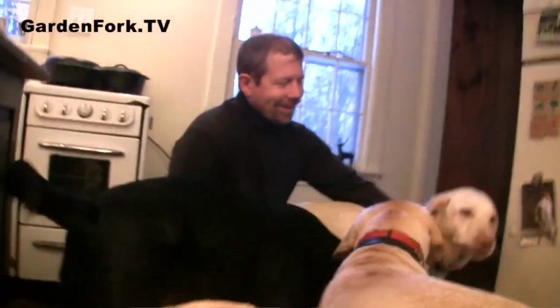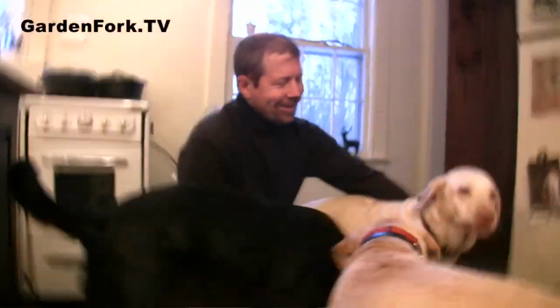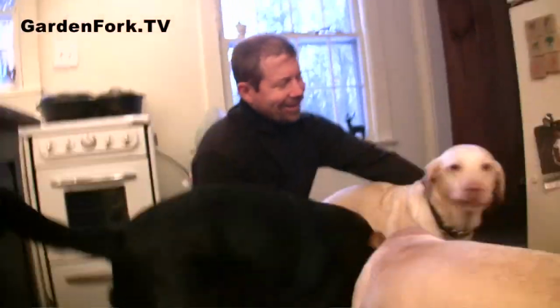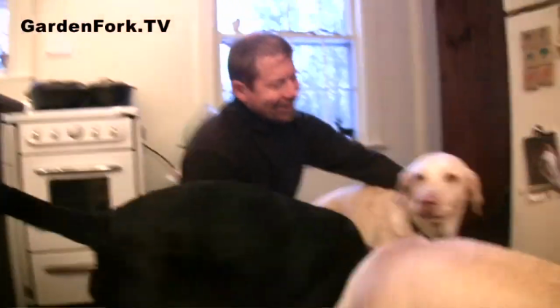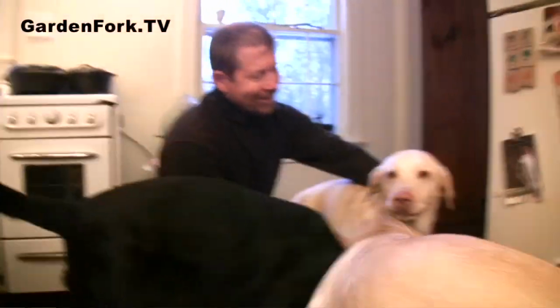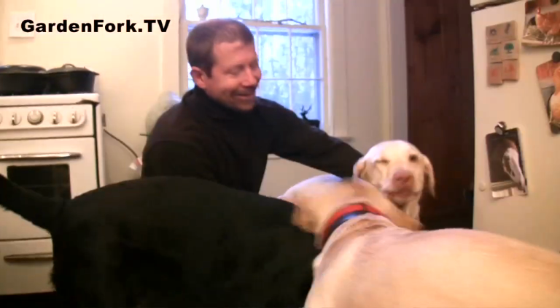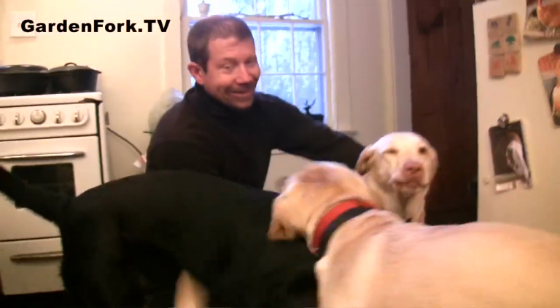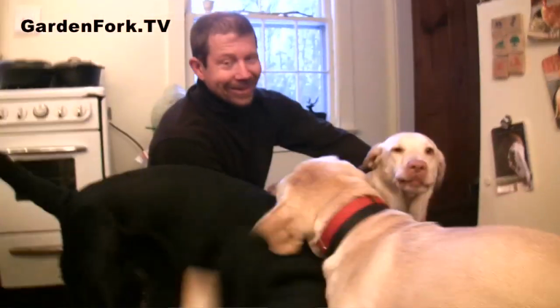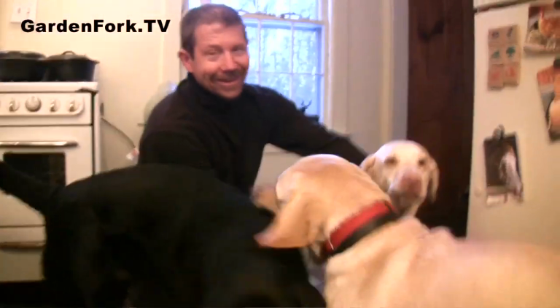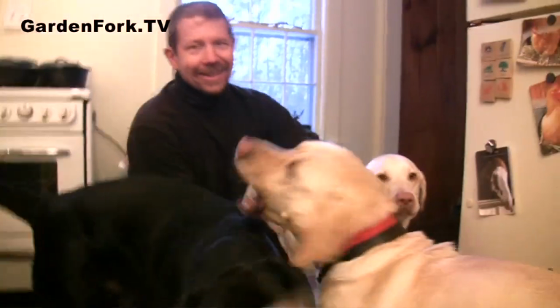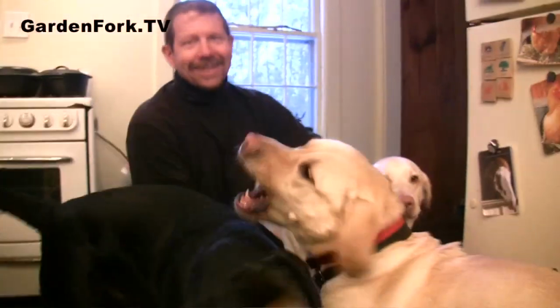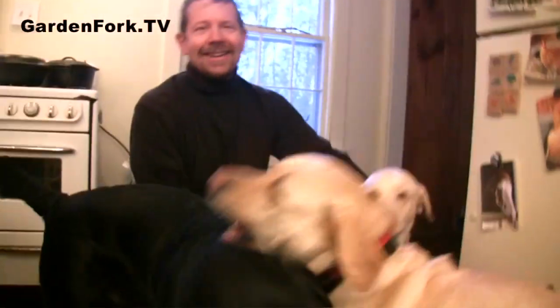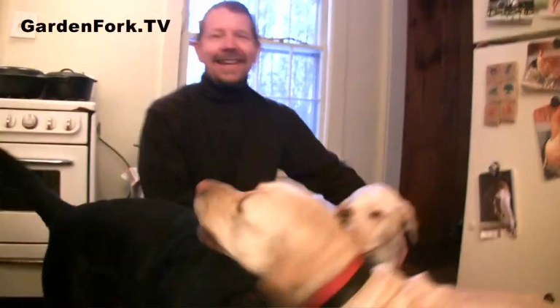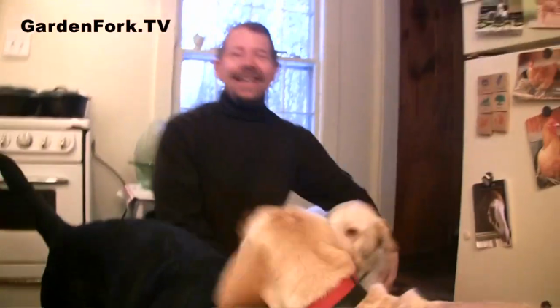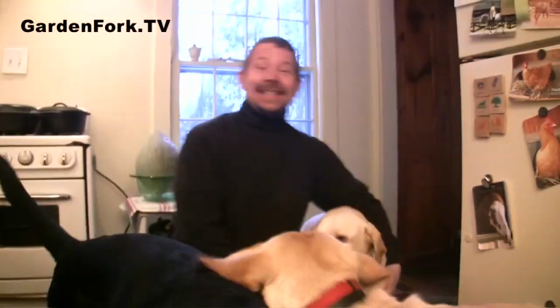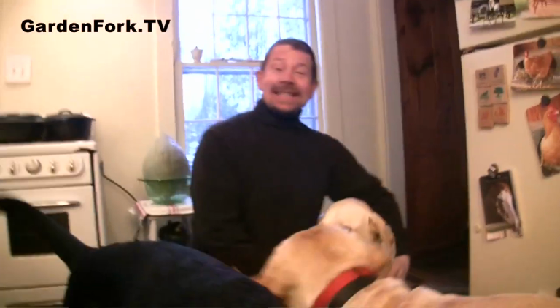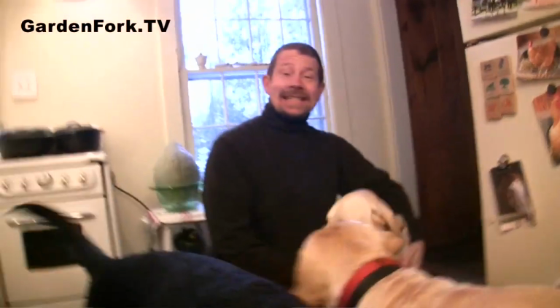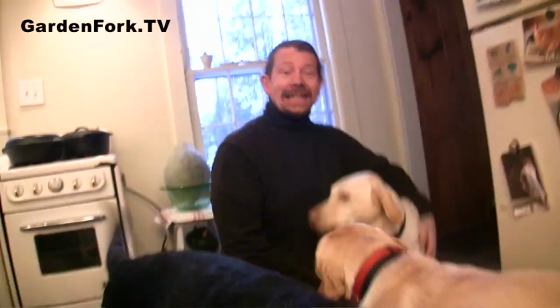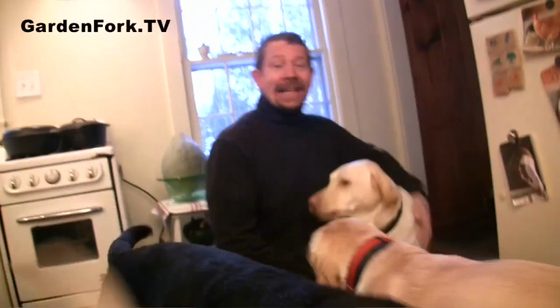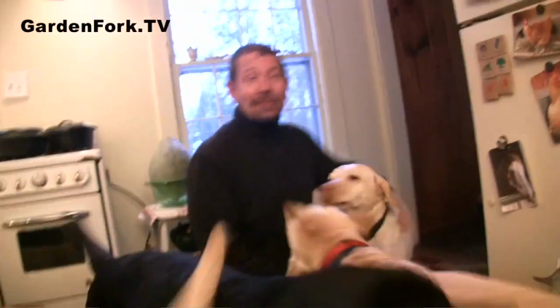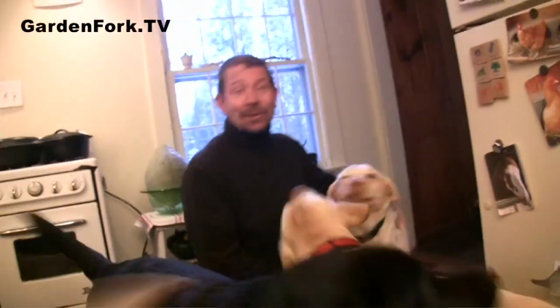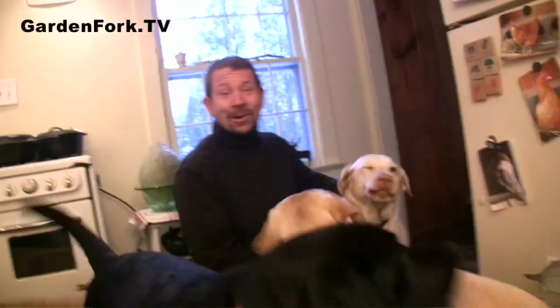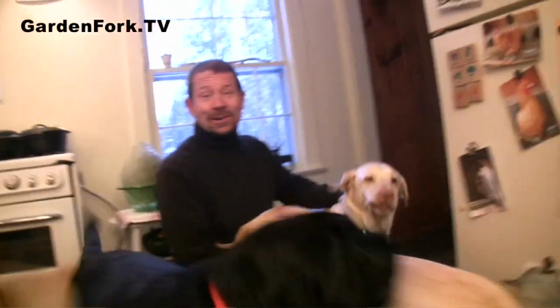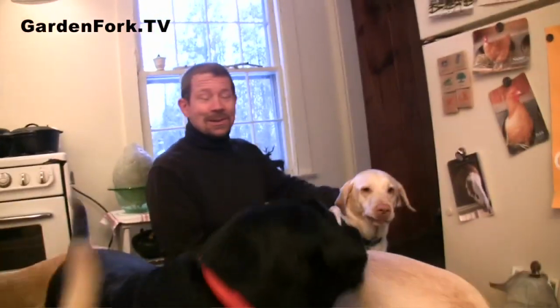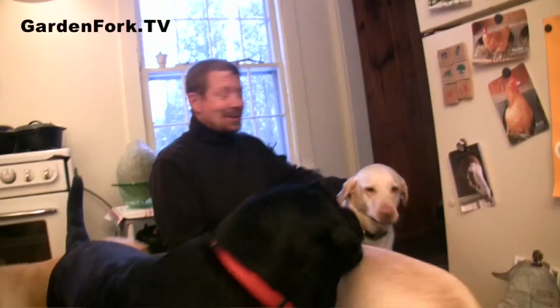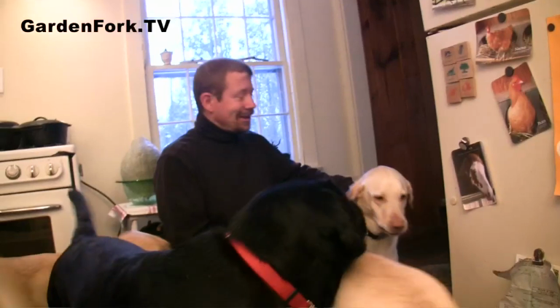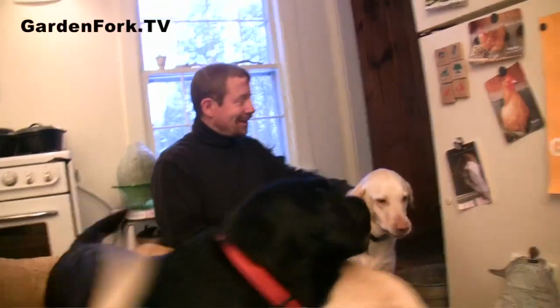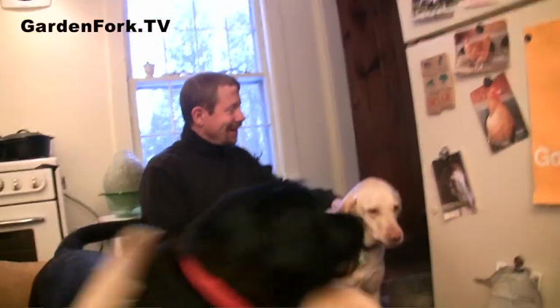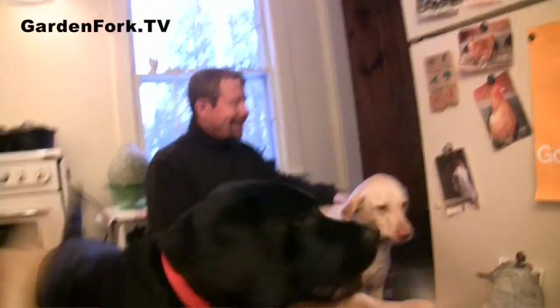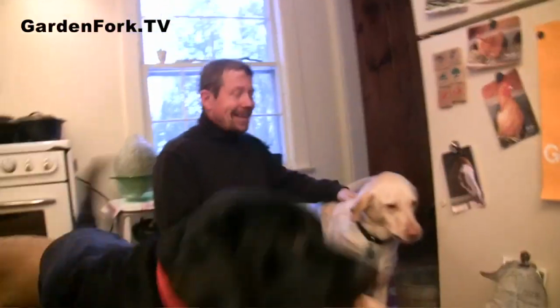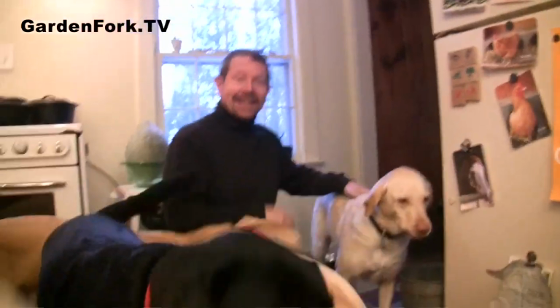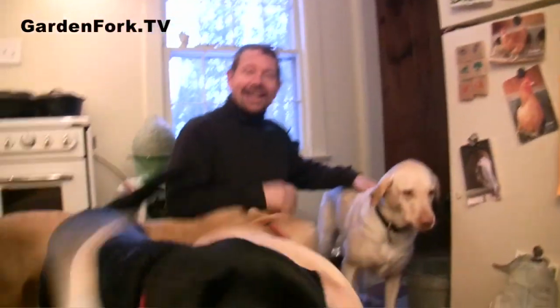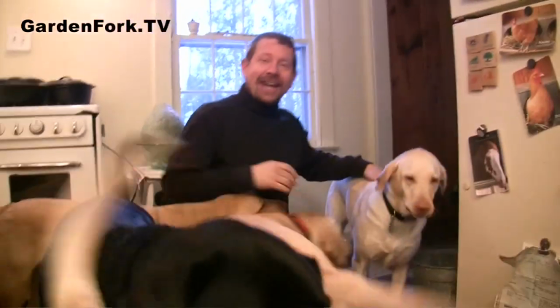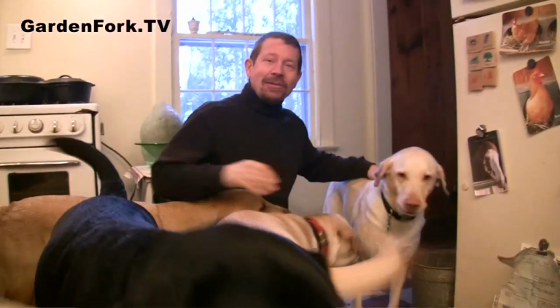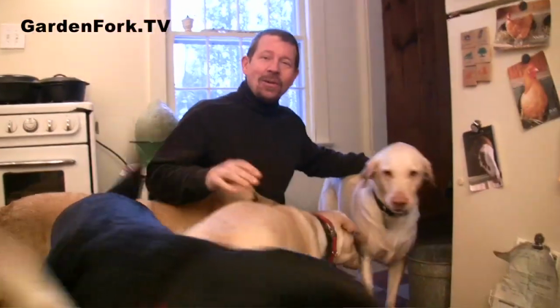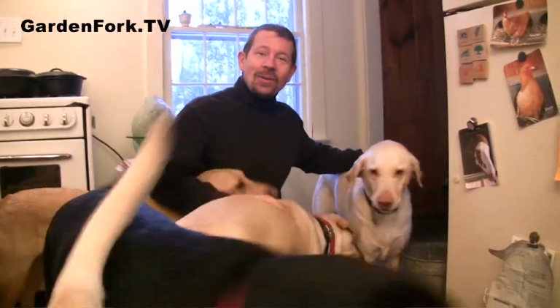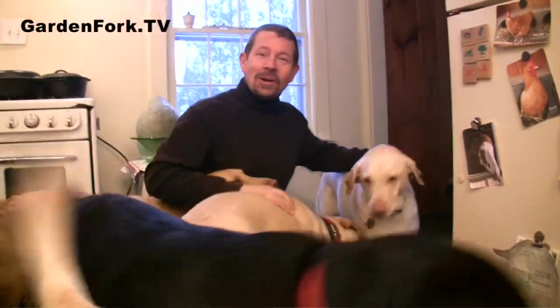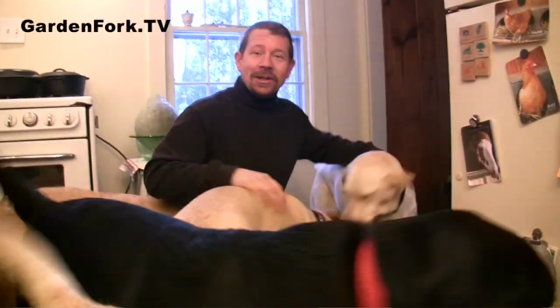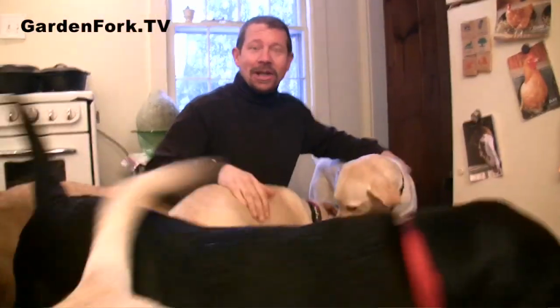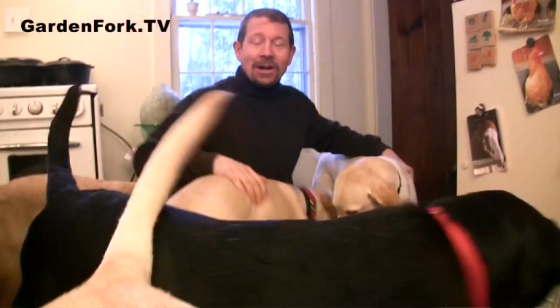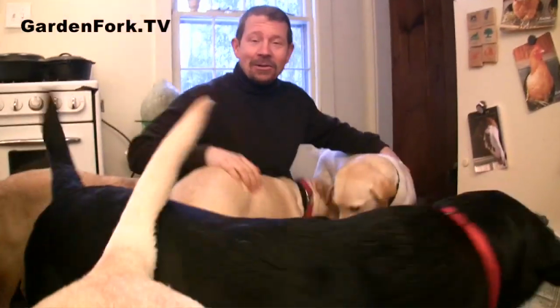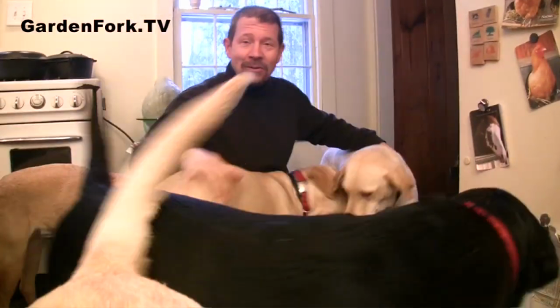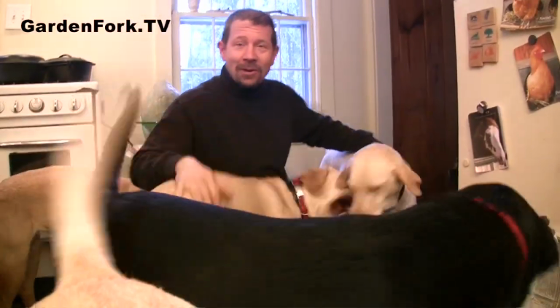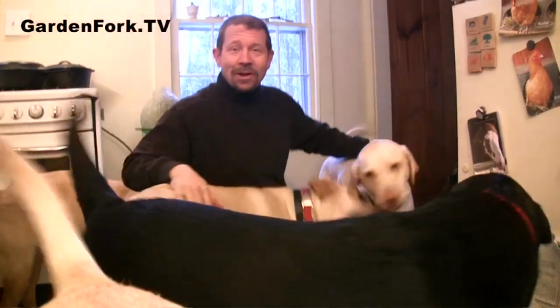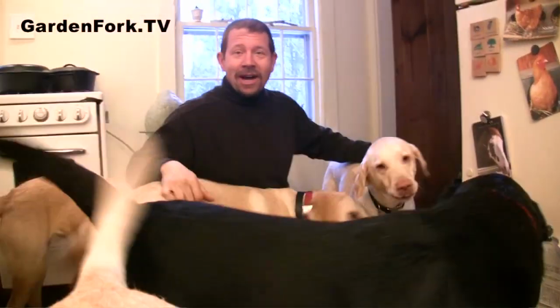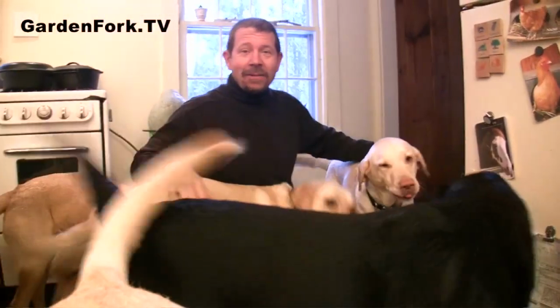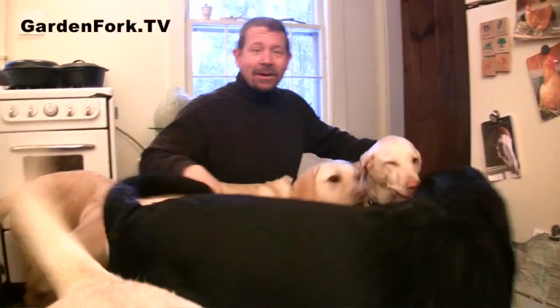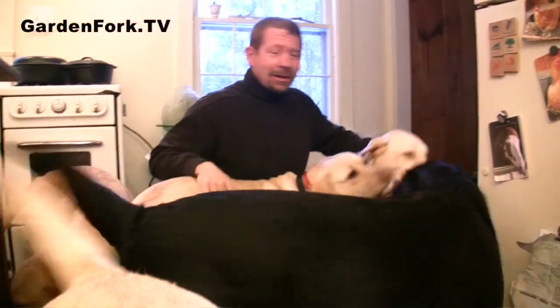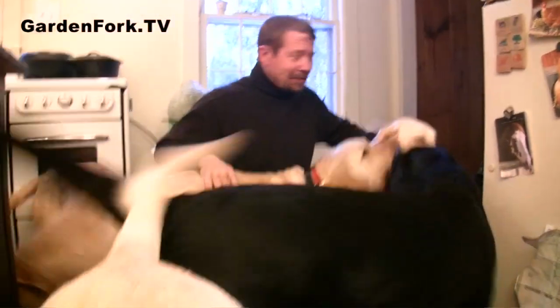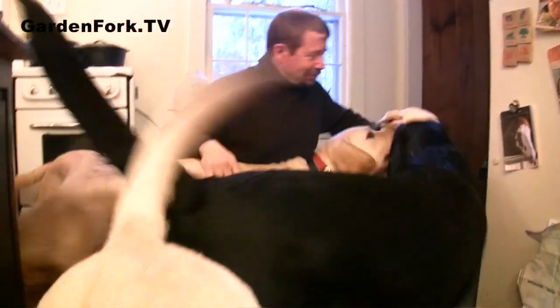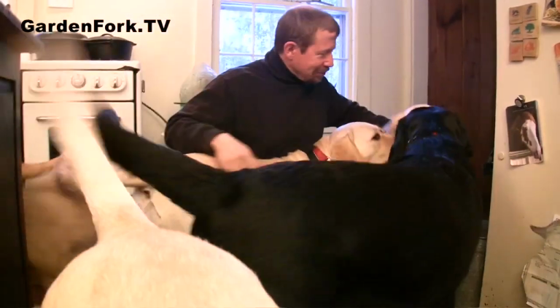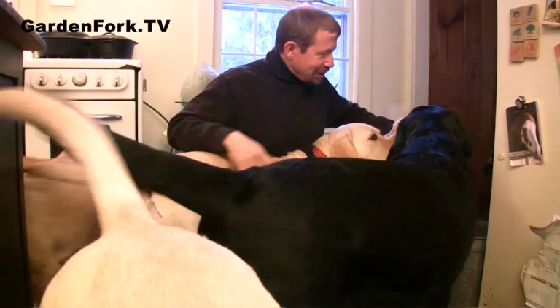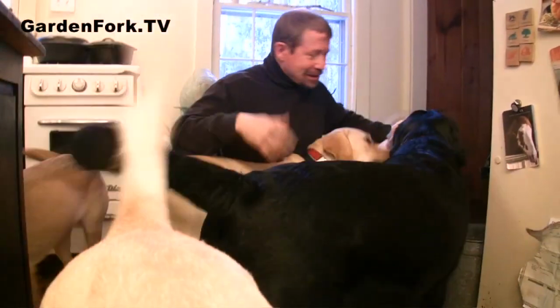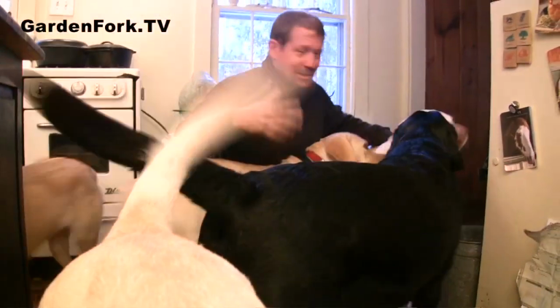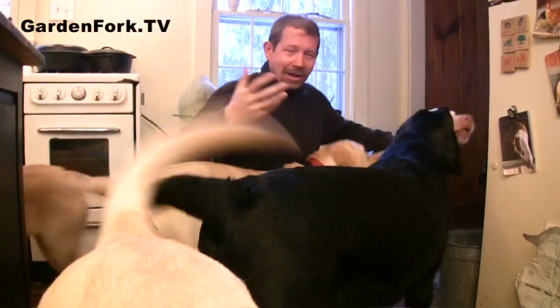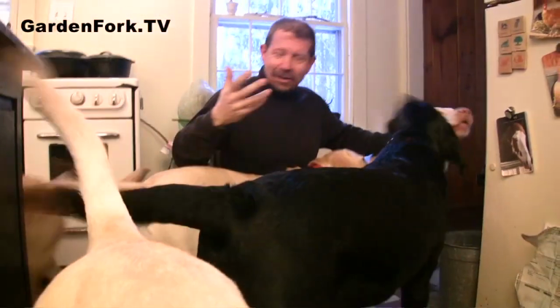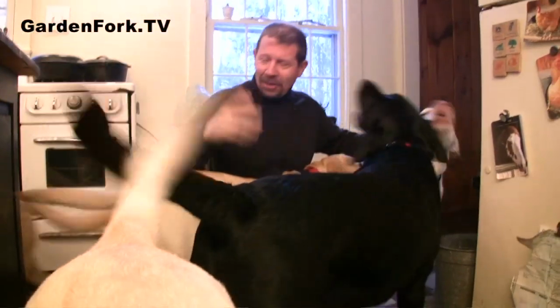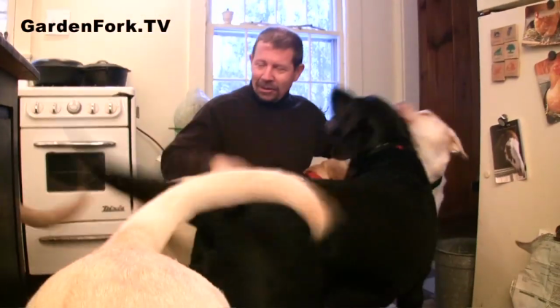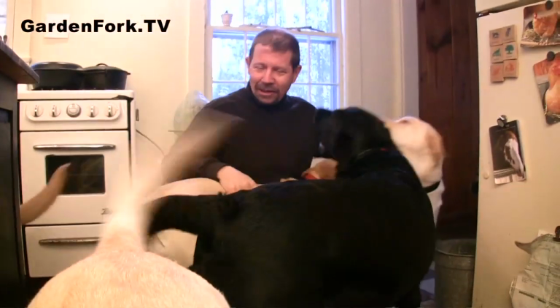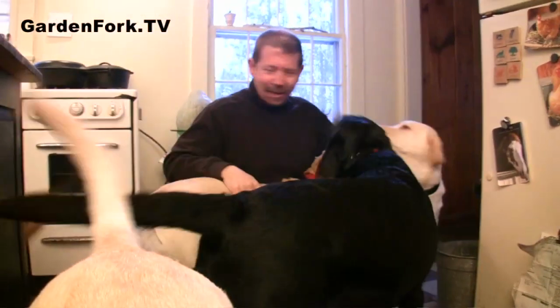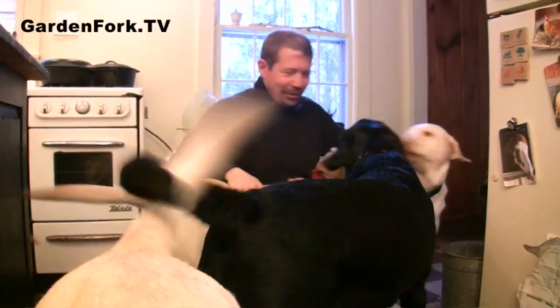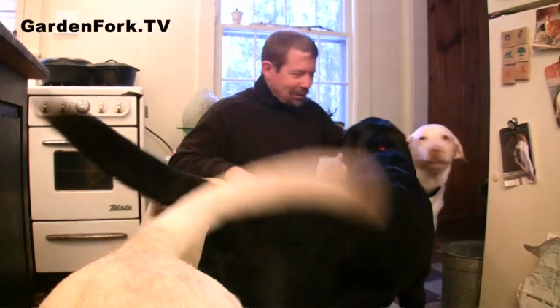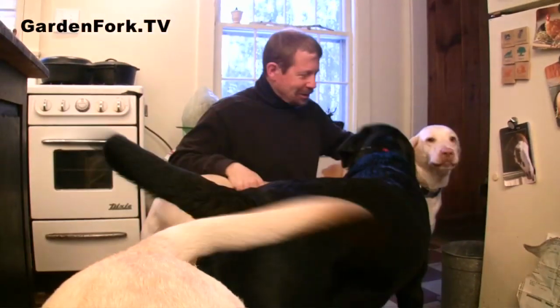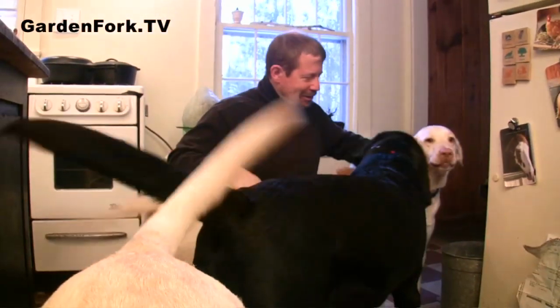It's a sea of Labradors. Hey everyone, welcome to Garden Fork. I'm Eric. These are all the Labradors.